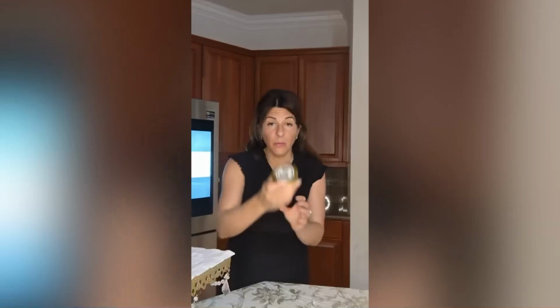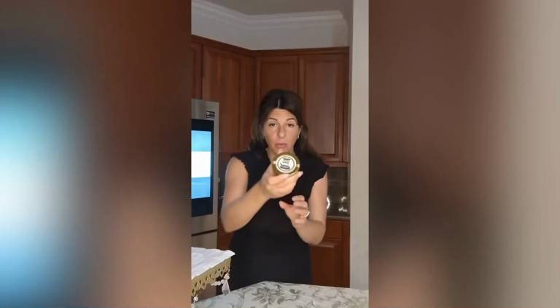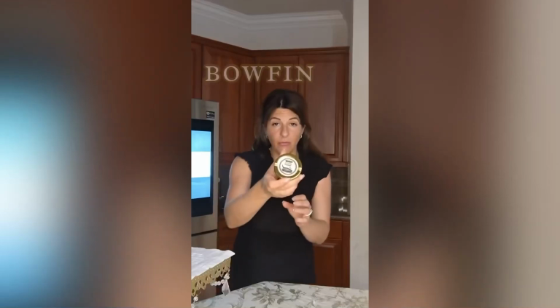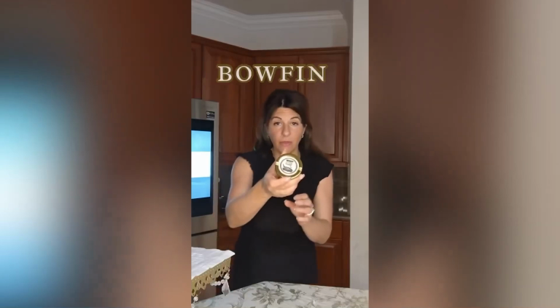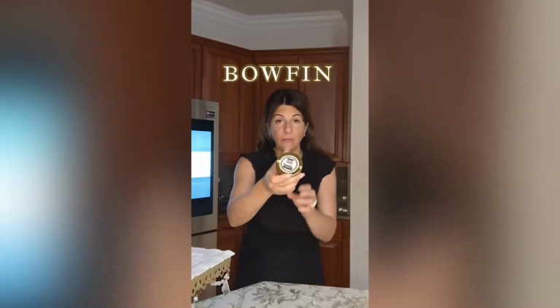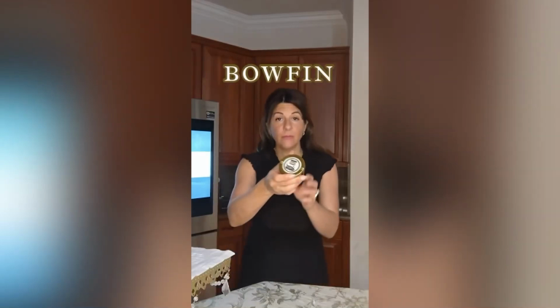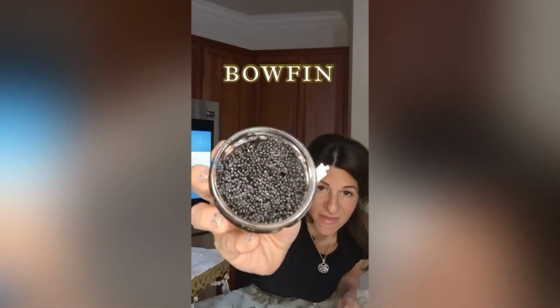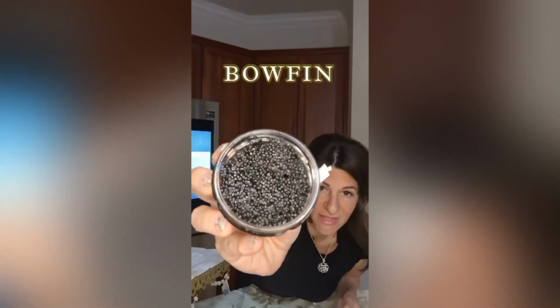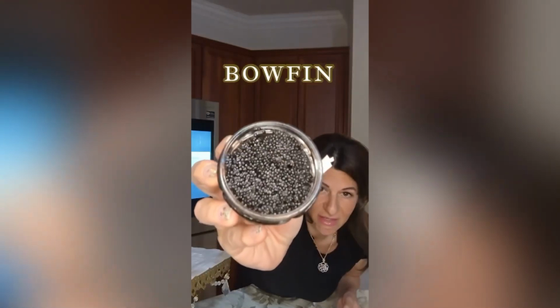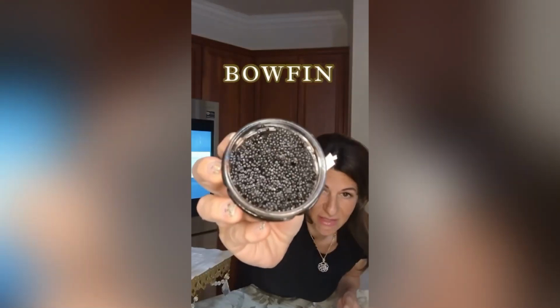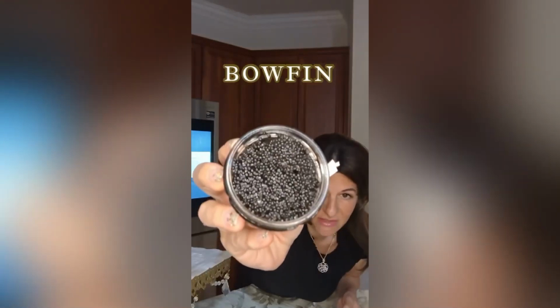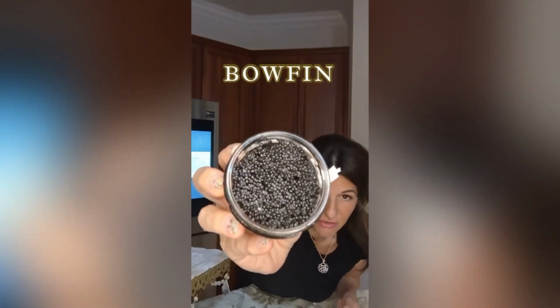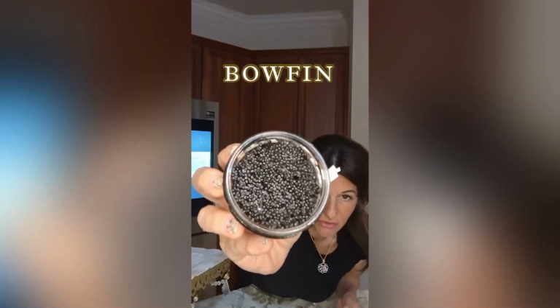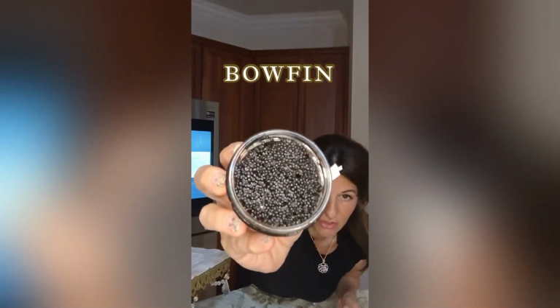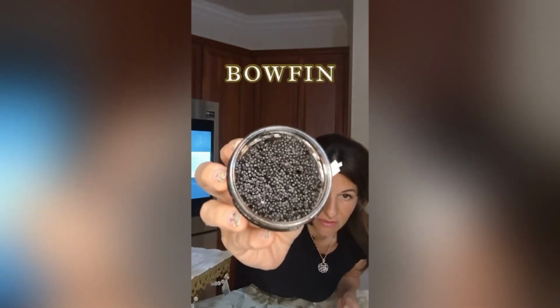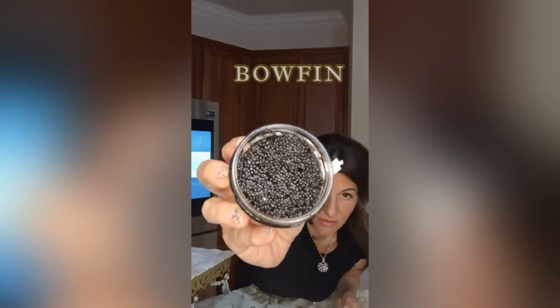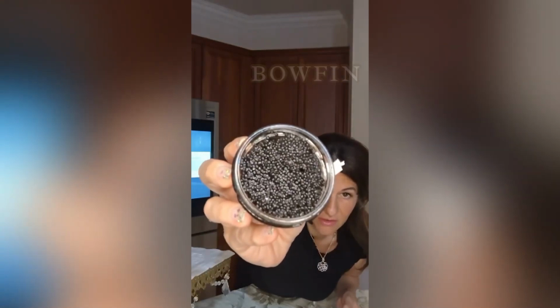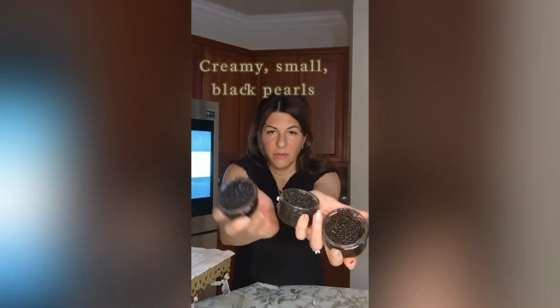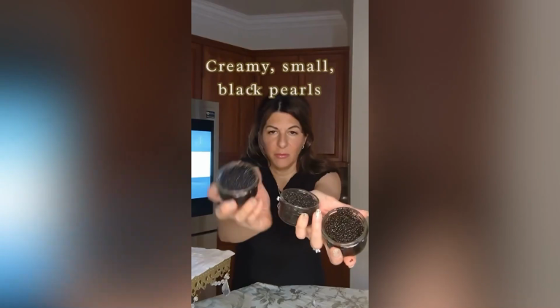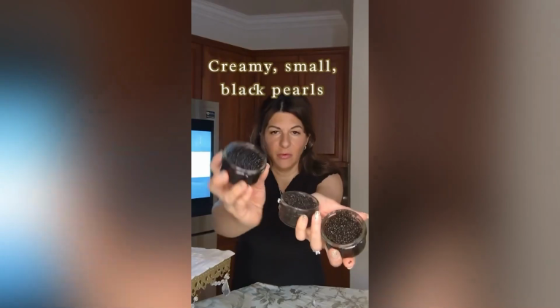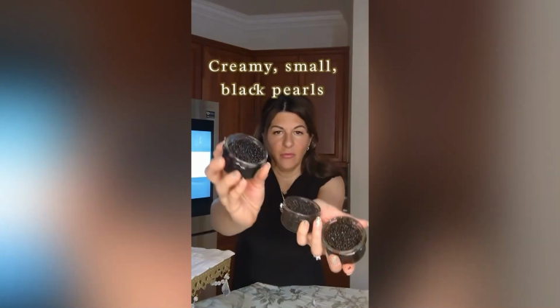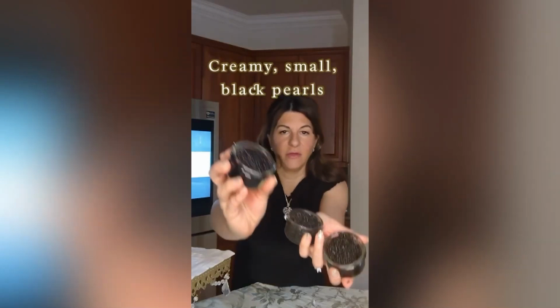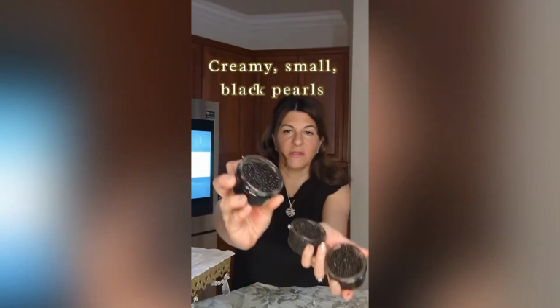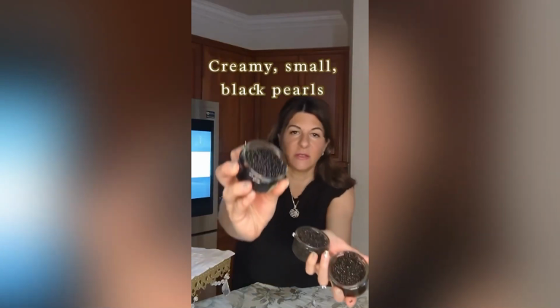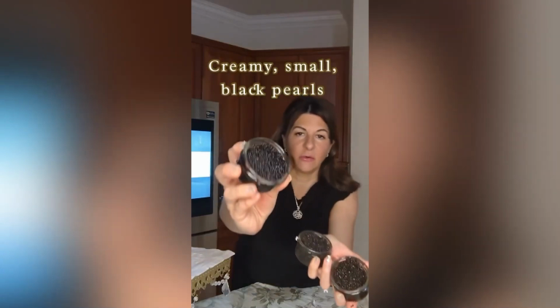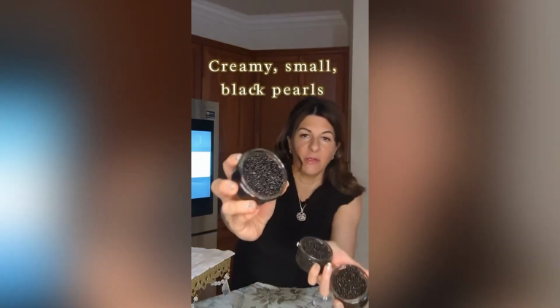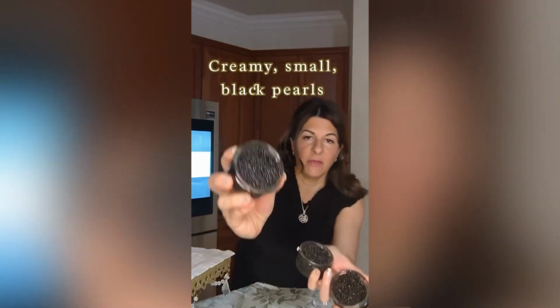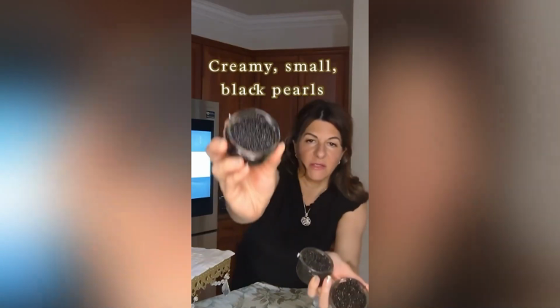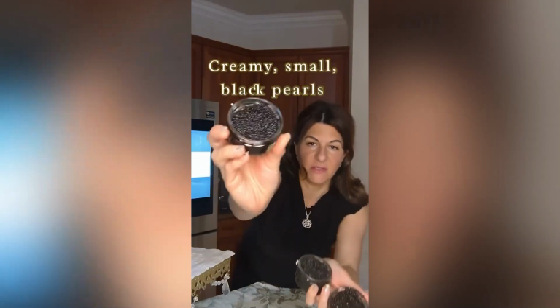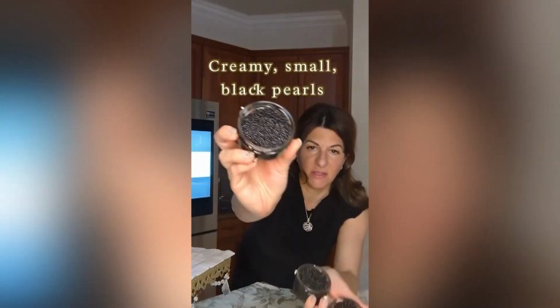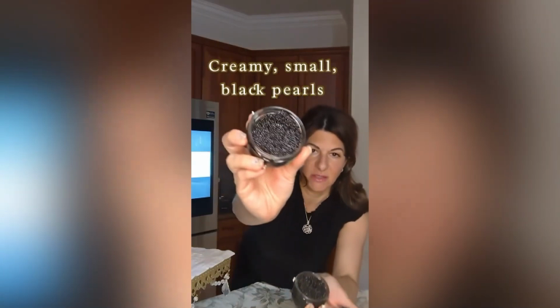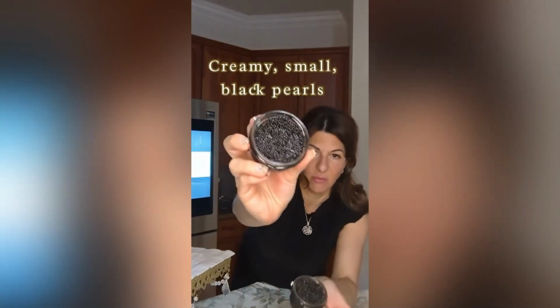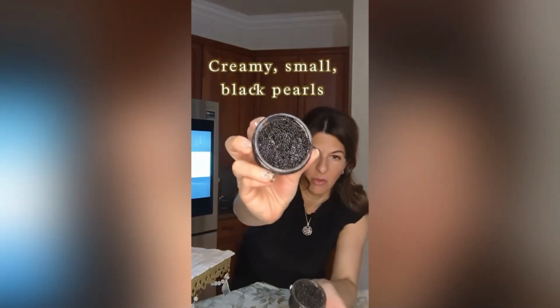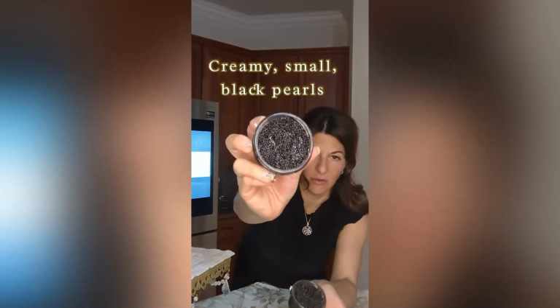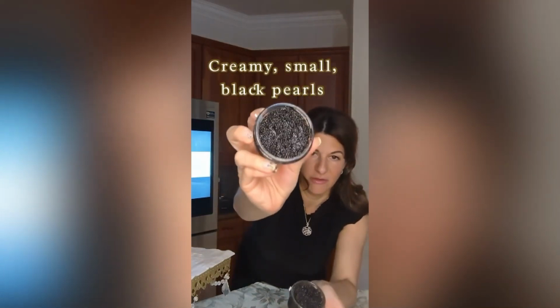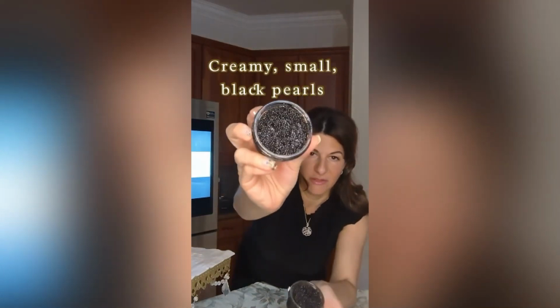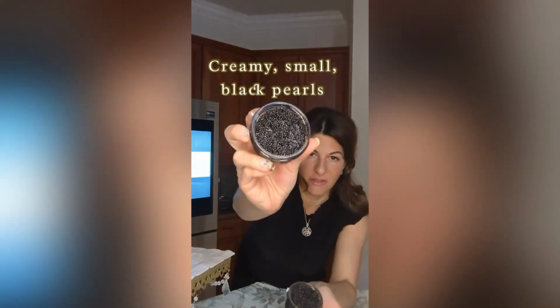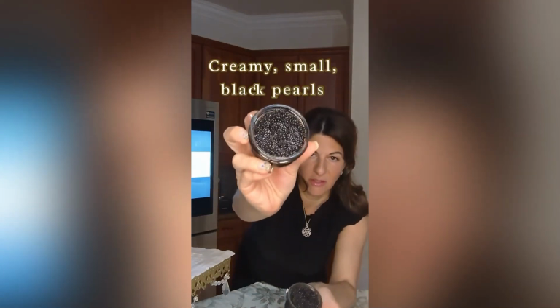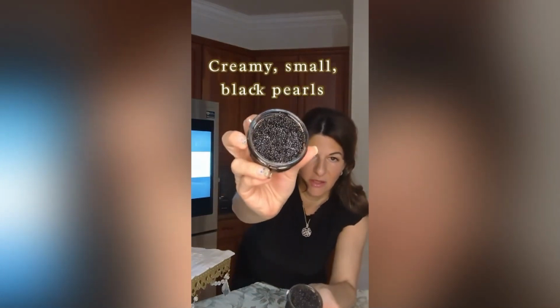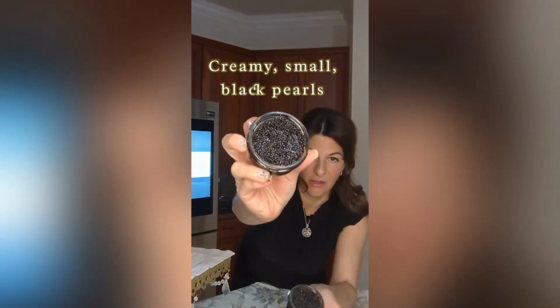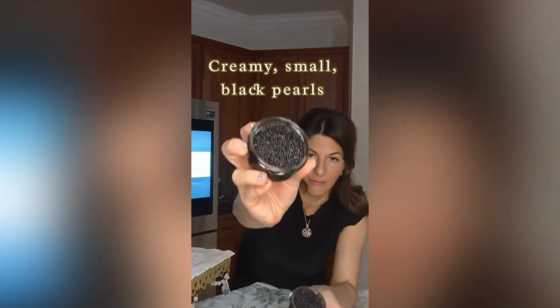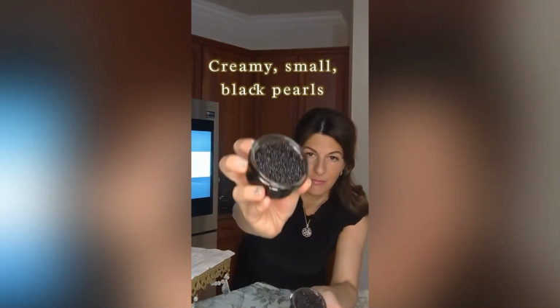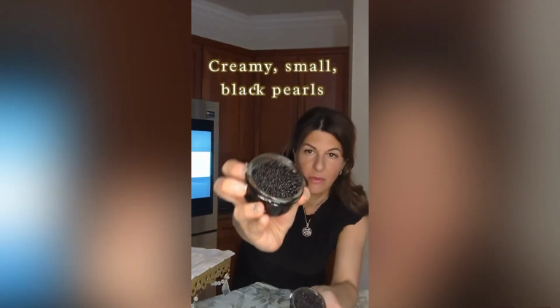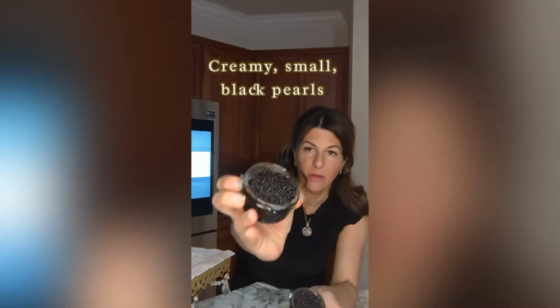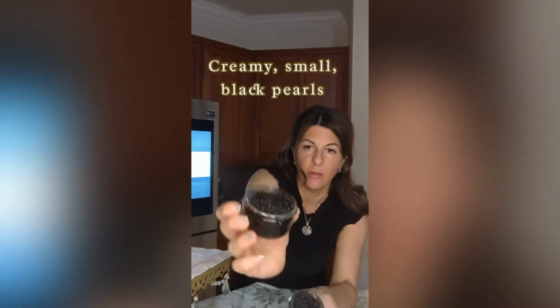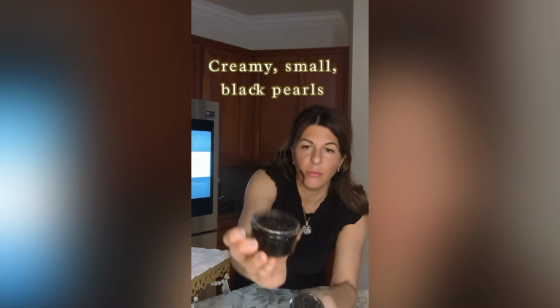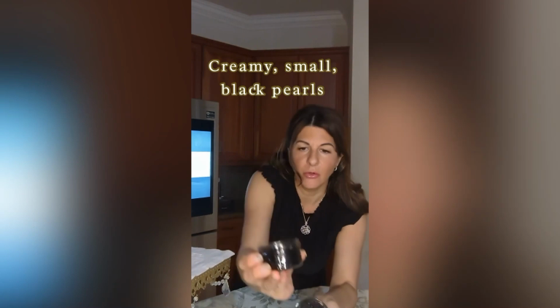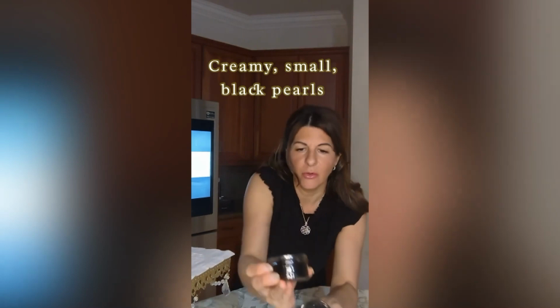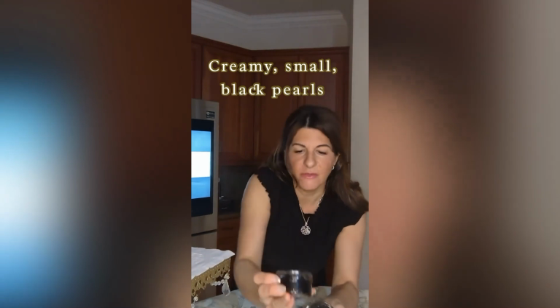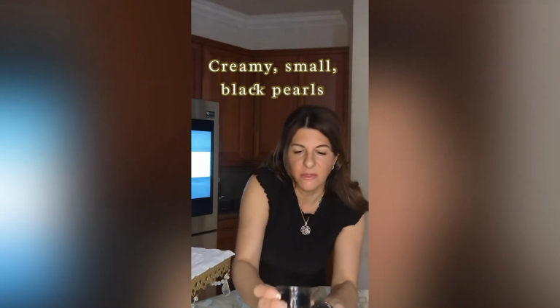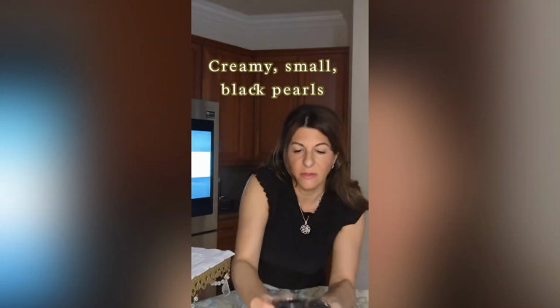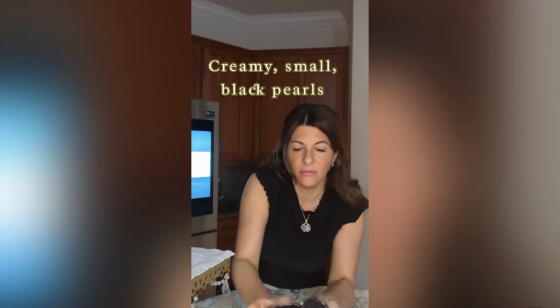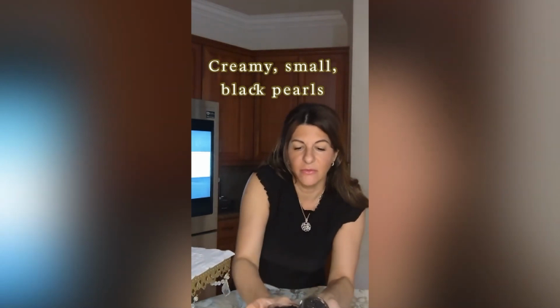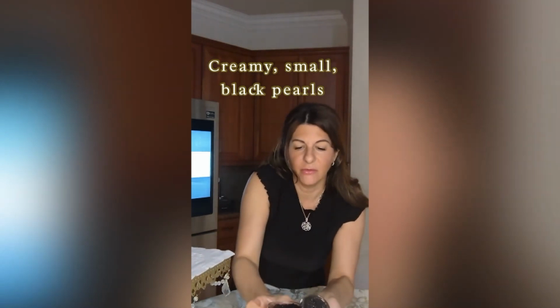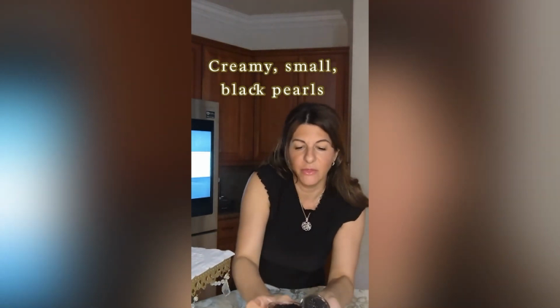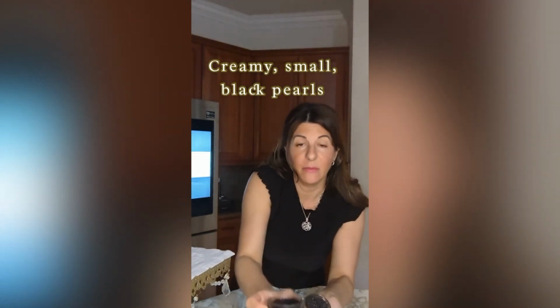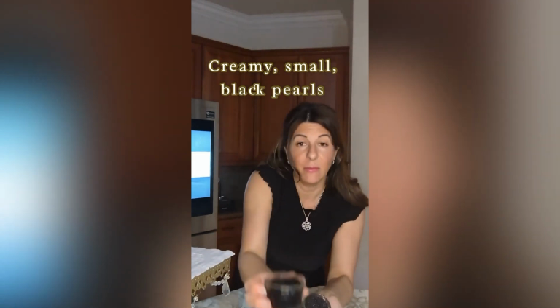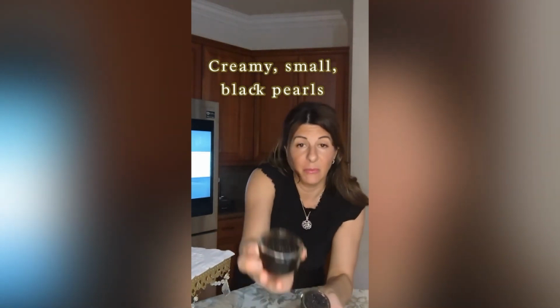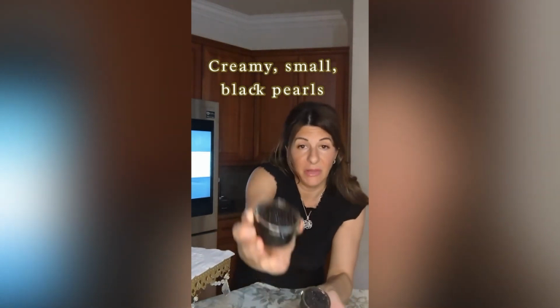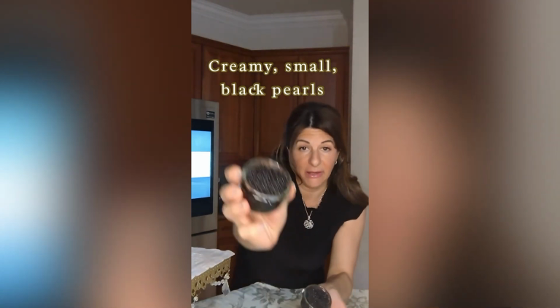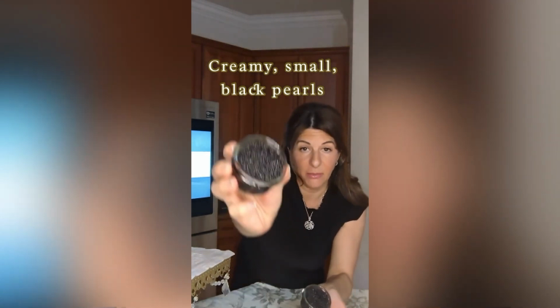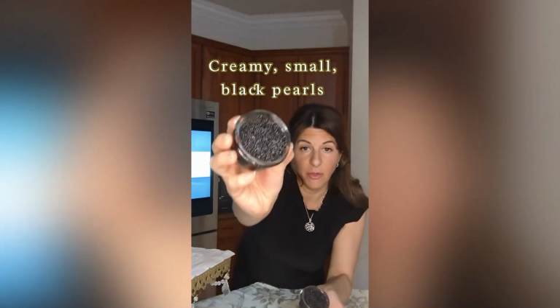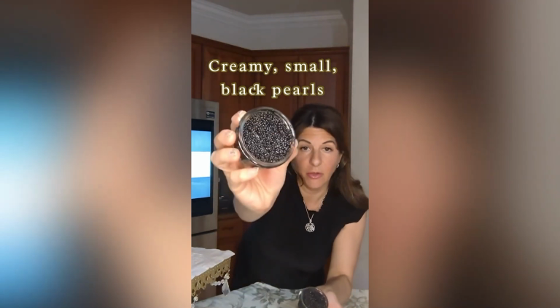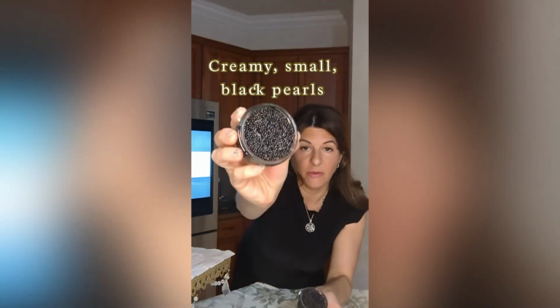Bowfin is a non-sturgeon. The Bowfin is the creamiest, smallest pearls. They're very black pearls.